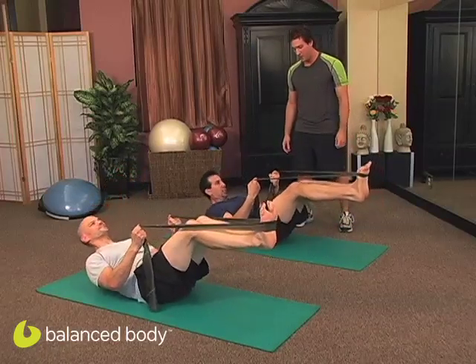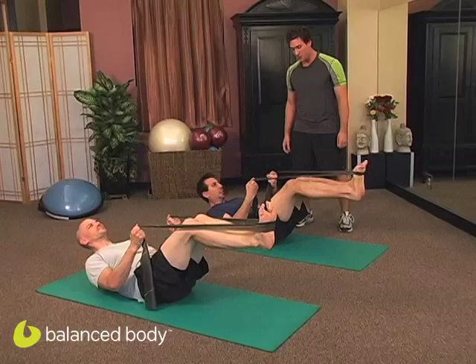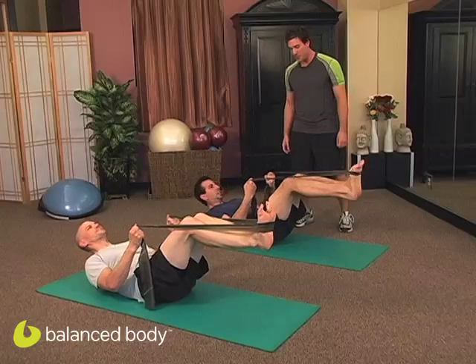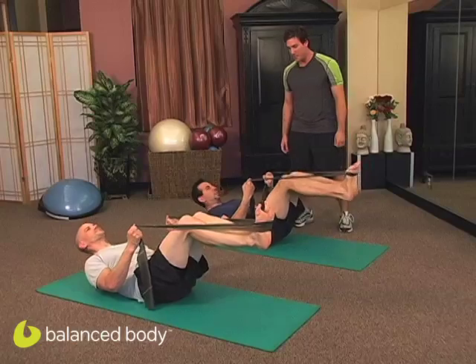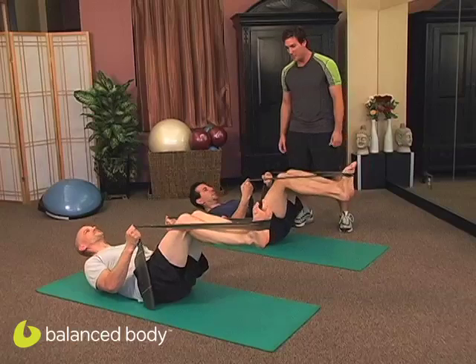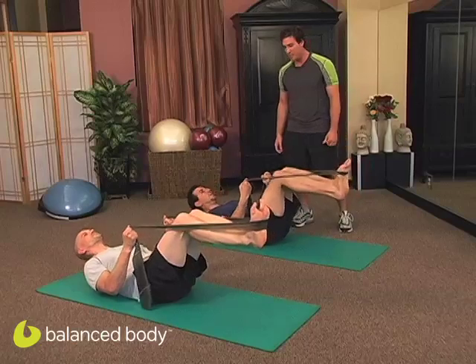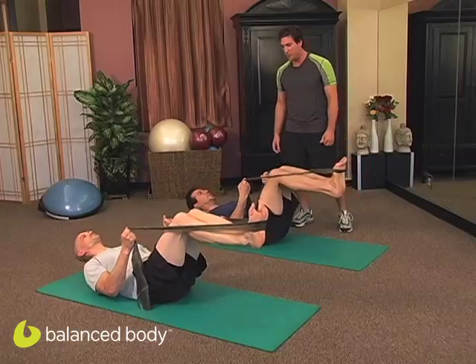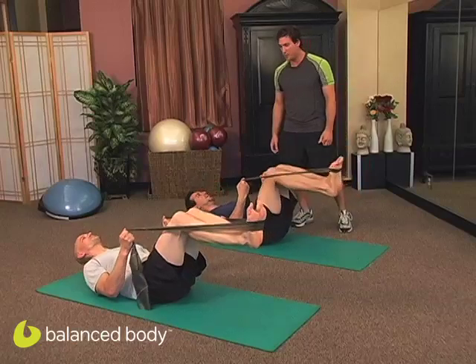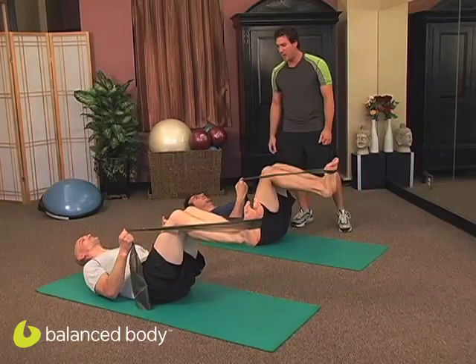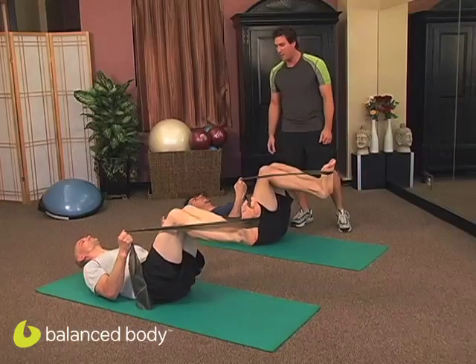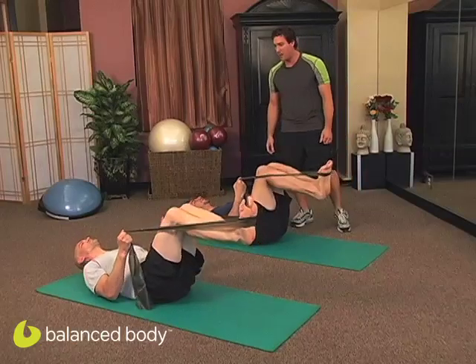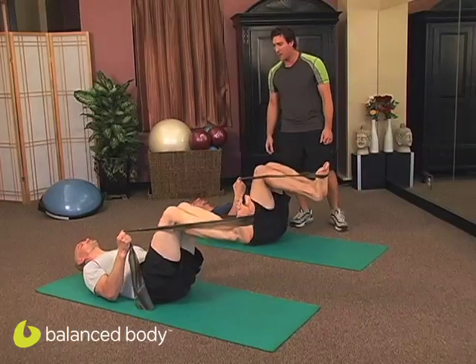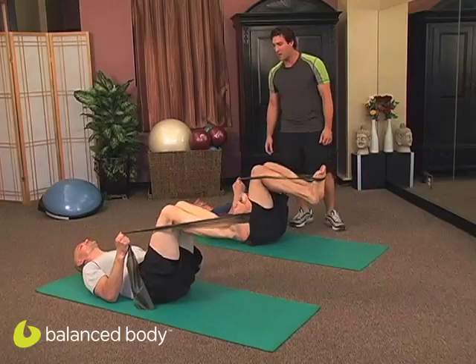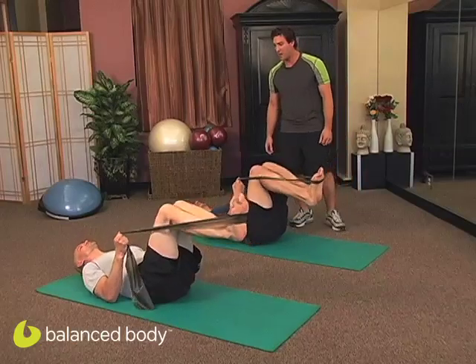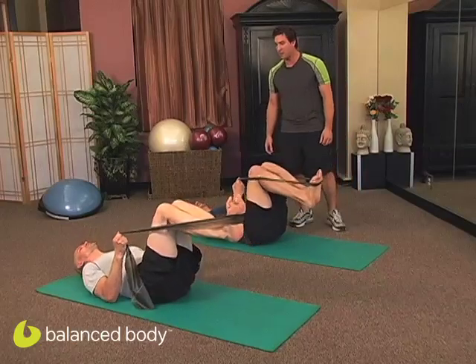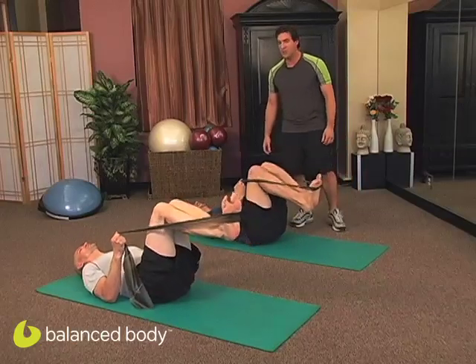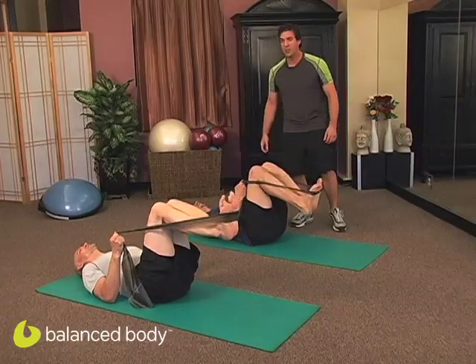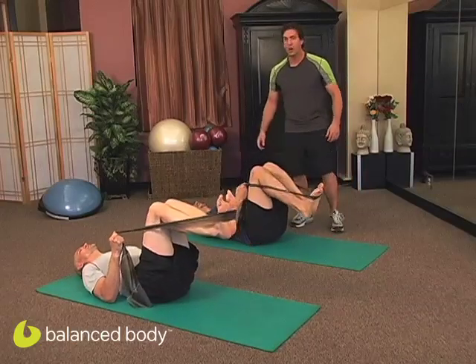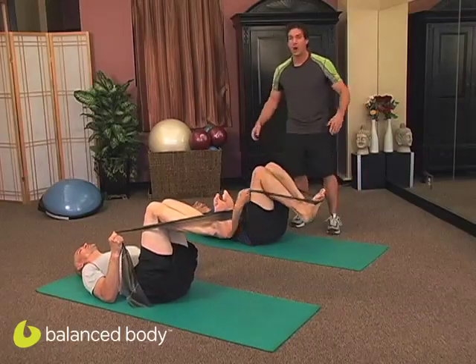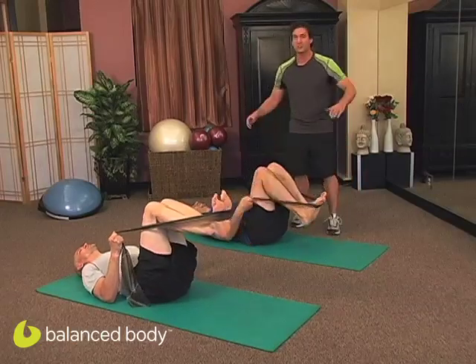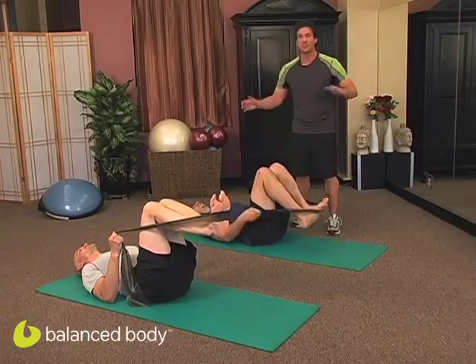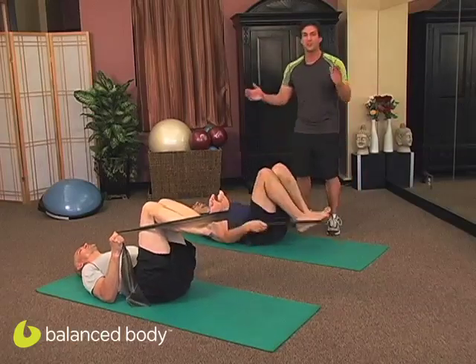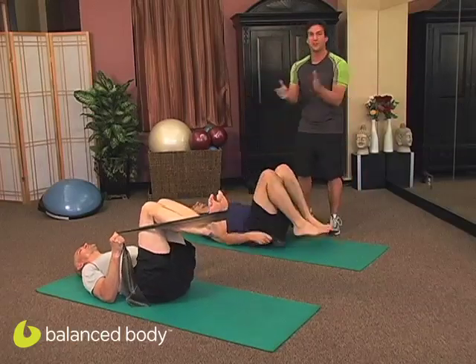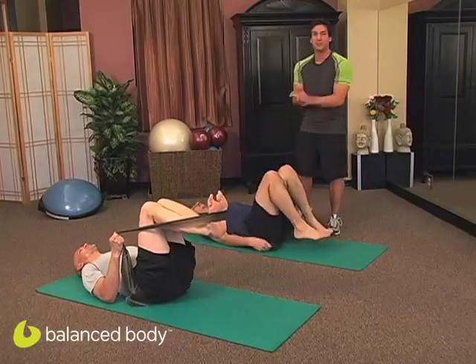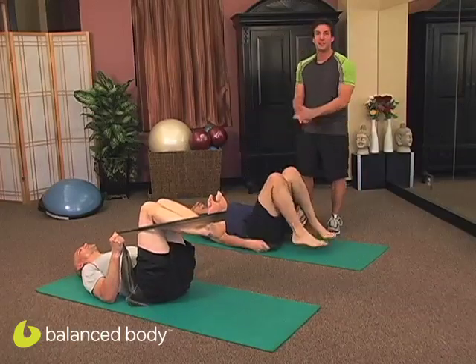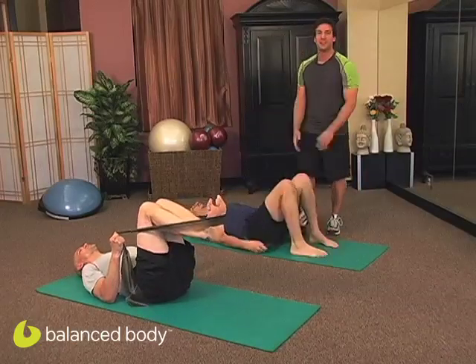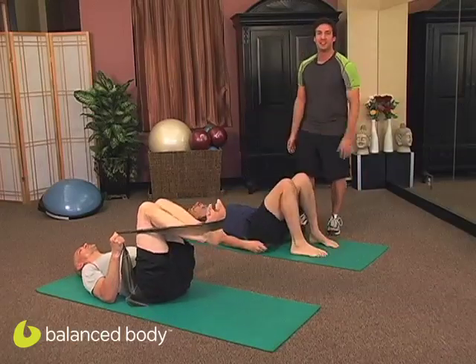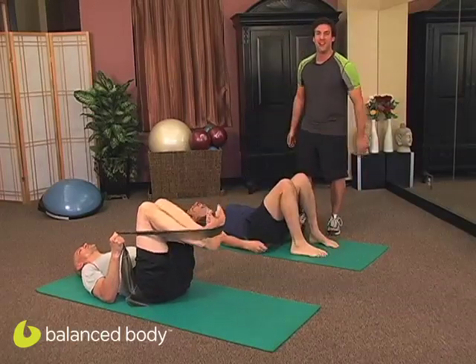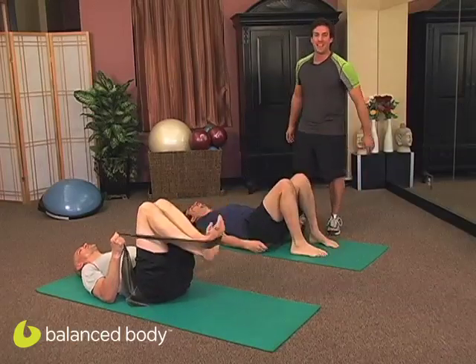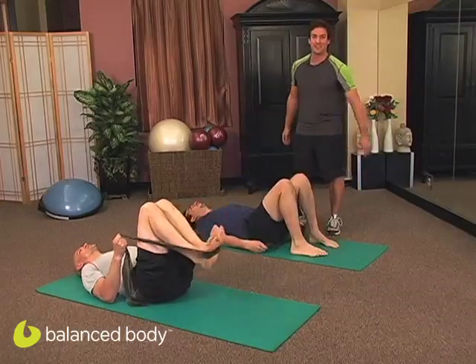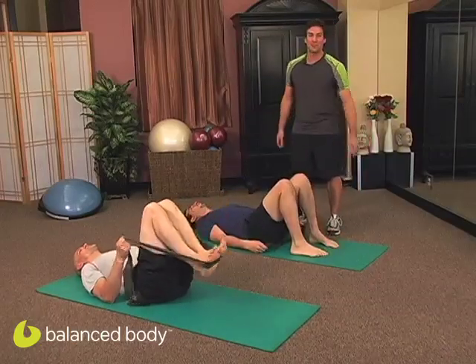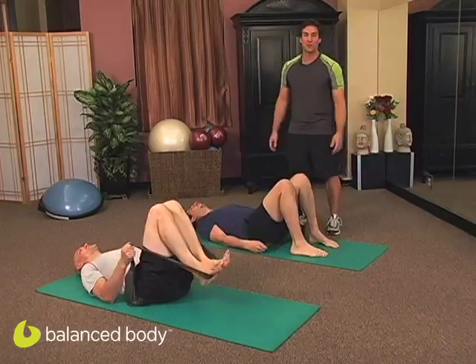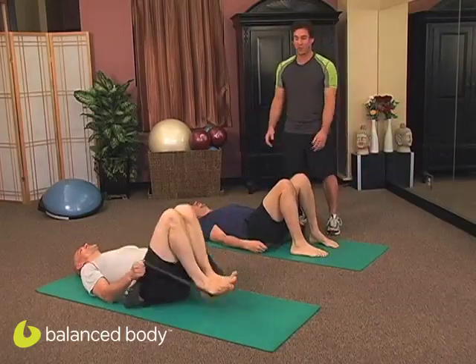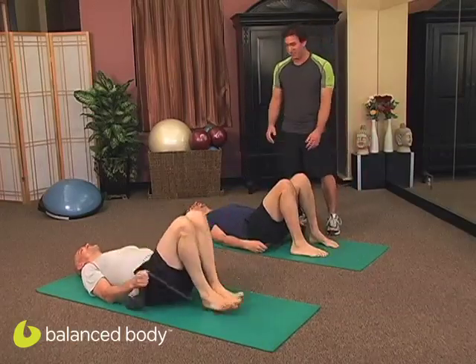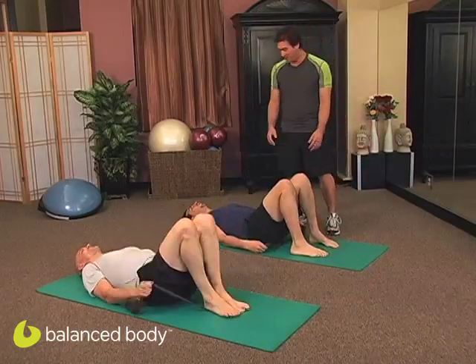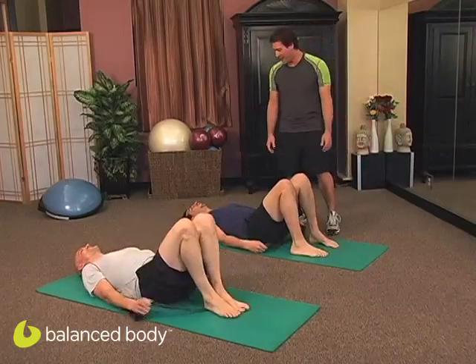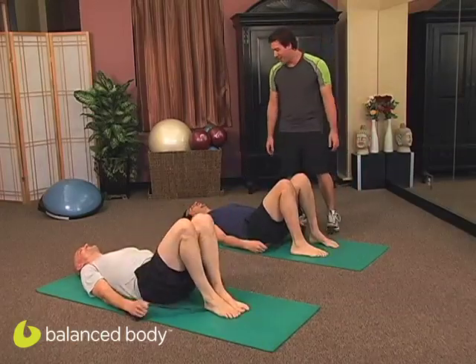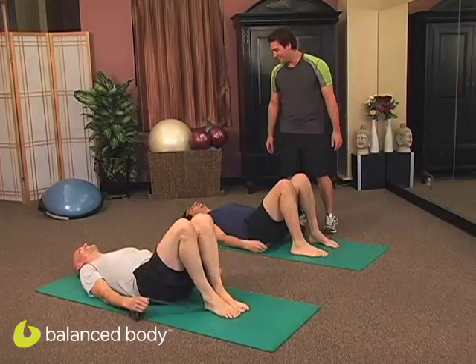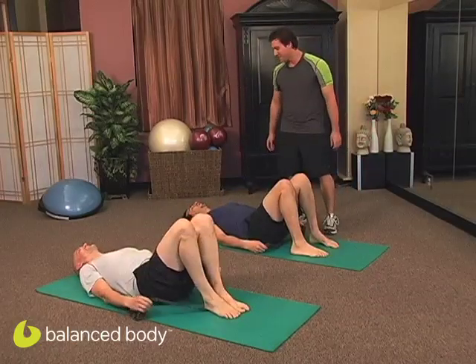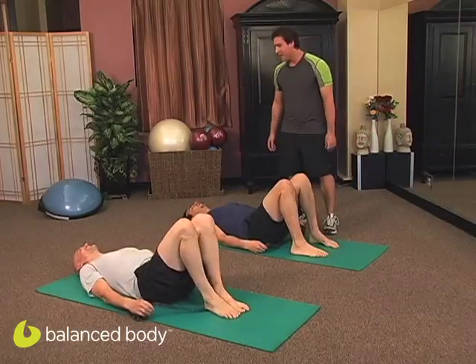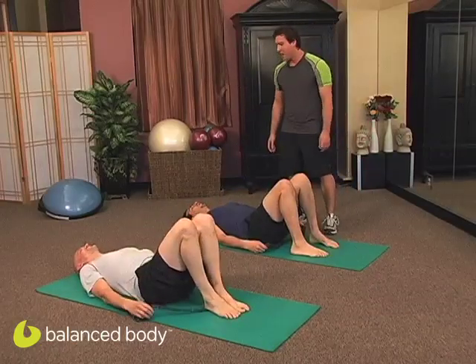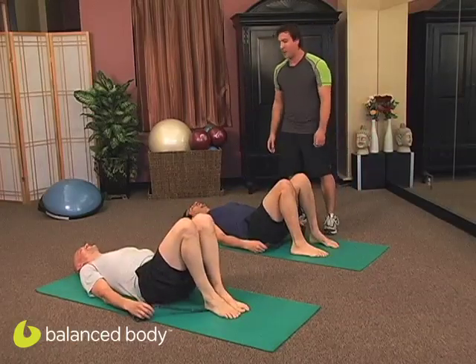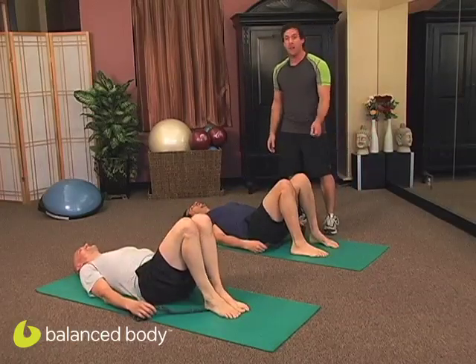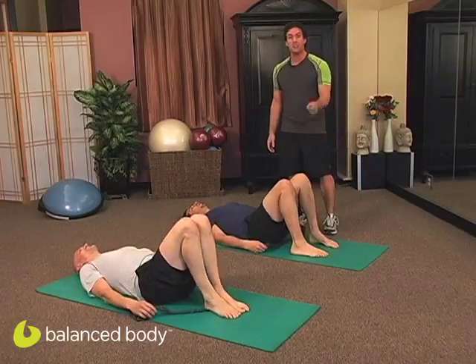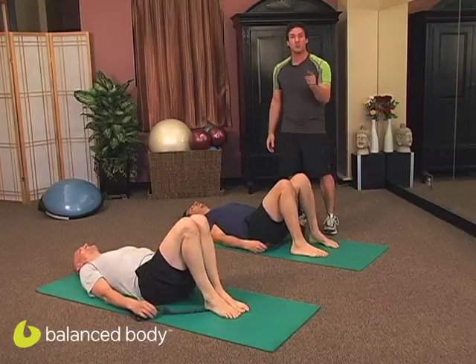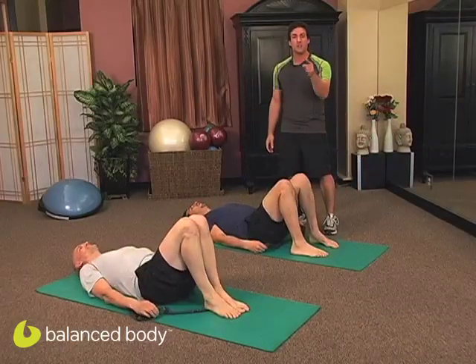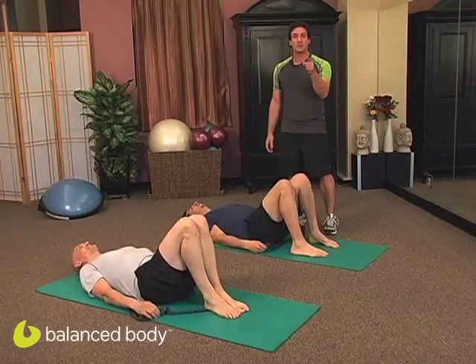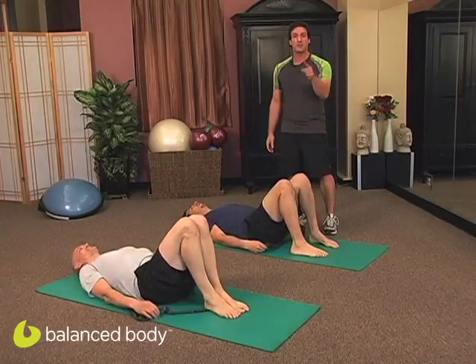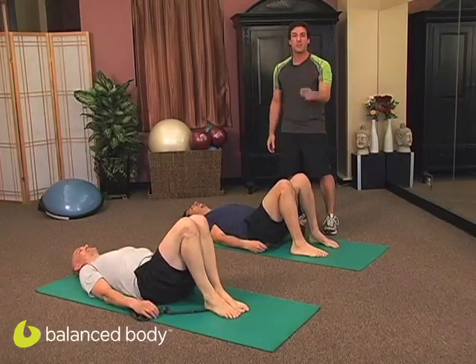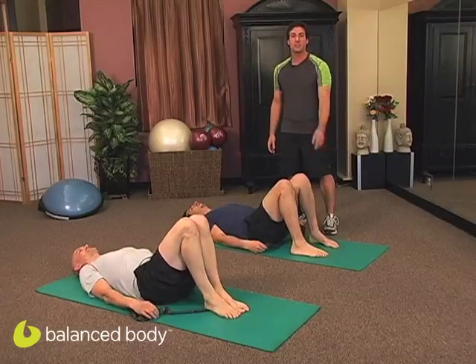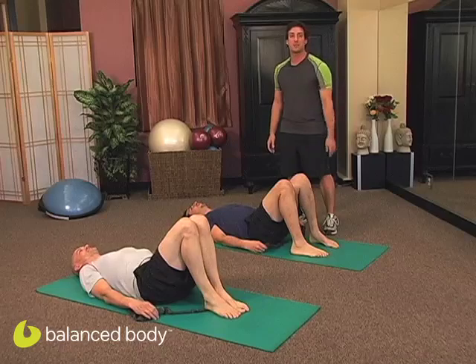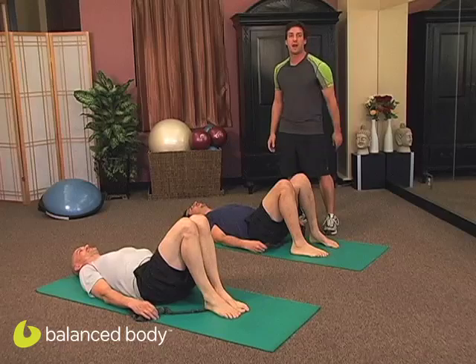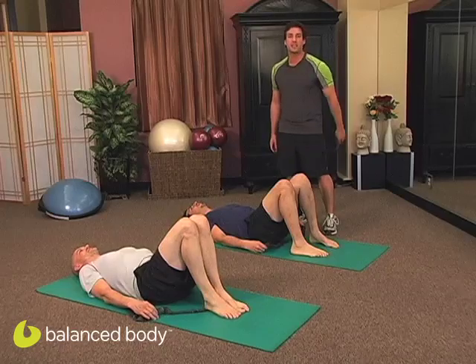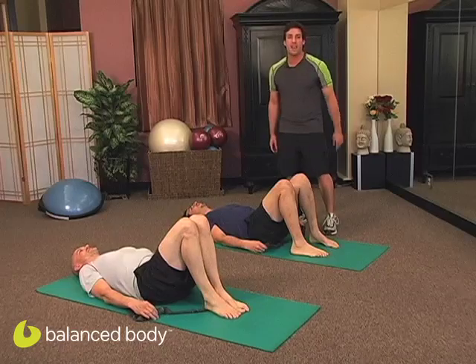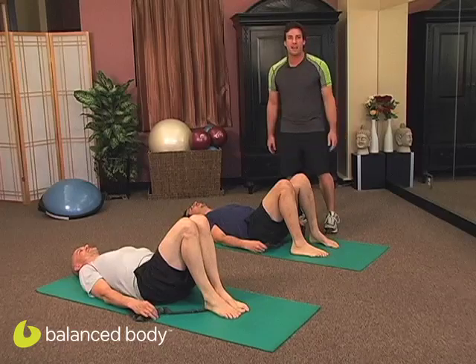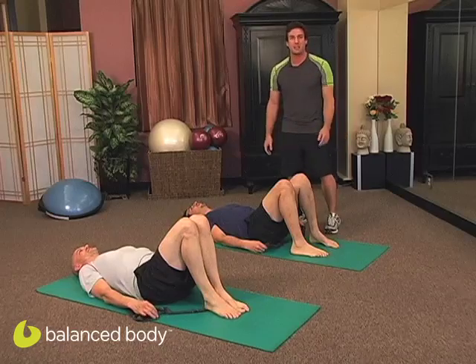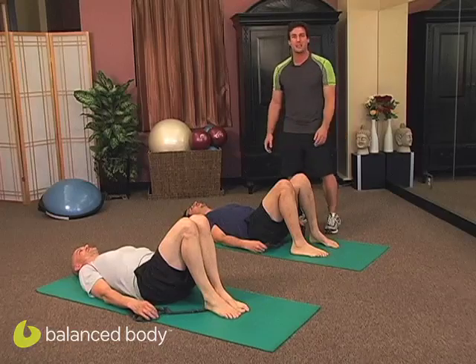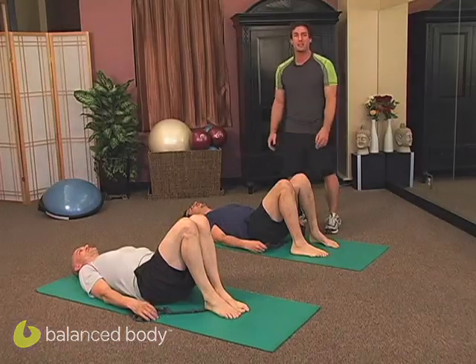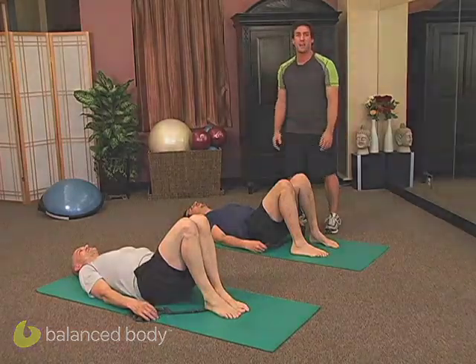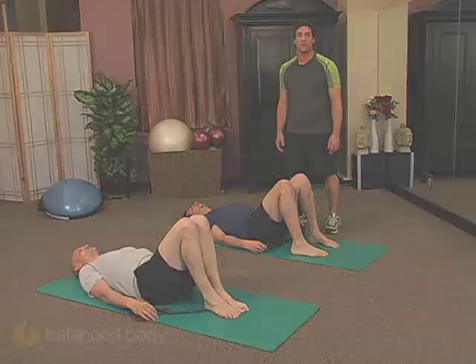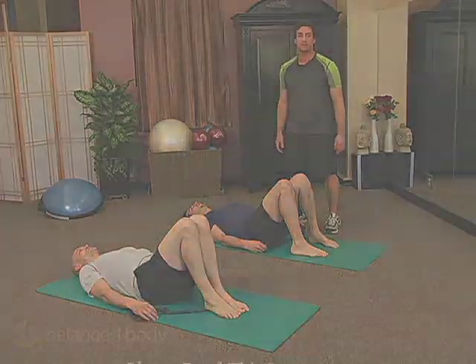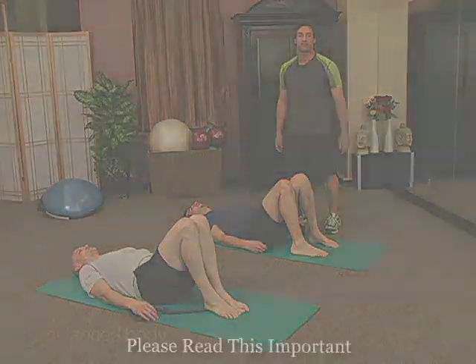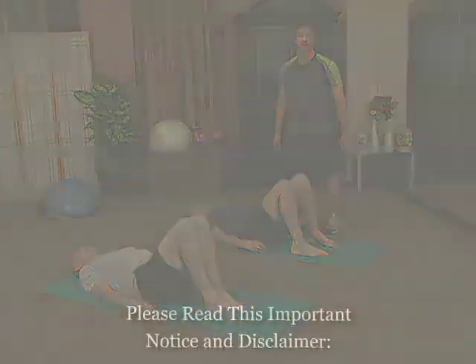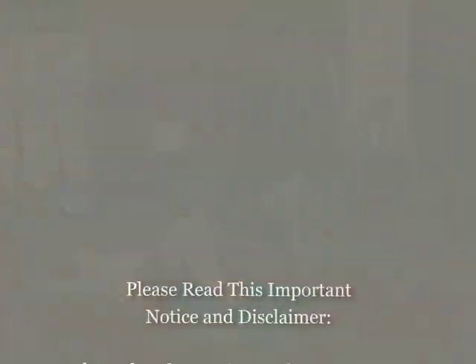Bend those legs into tabletop and rest. Awesome — nice work, you guys. Join us for the next podcast. Thanks a lot.